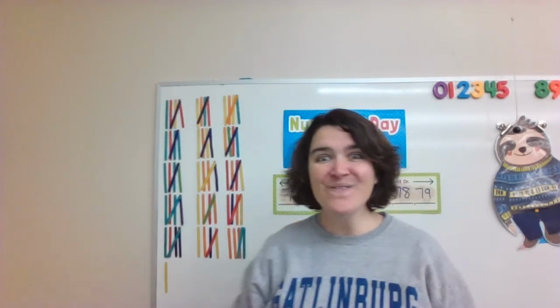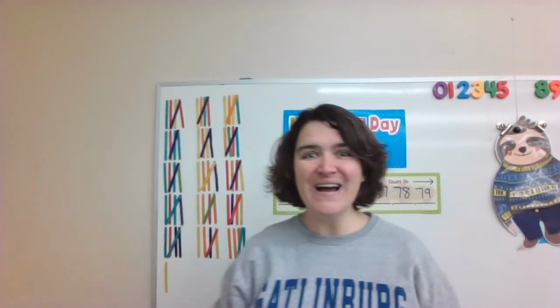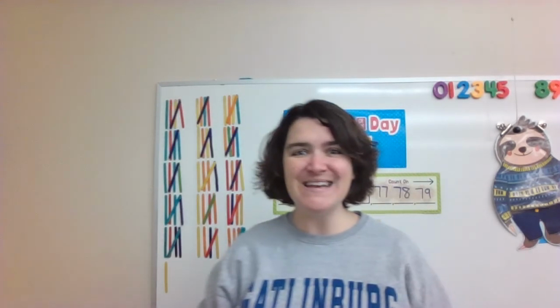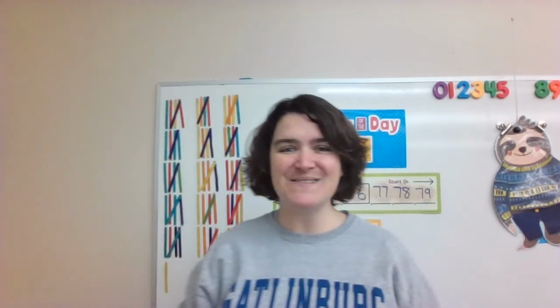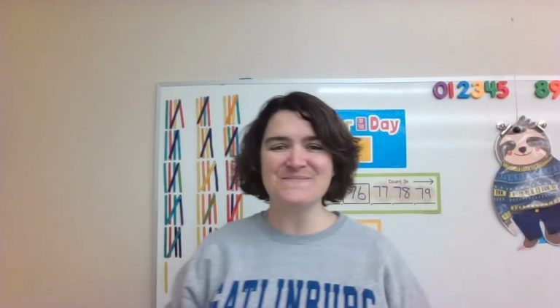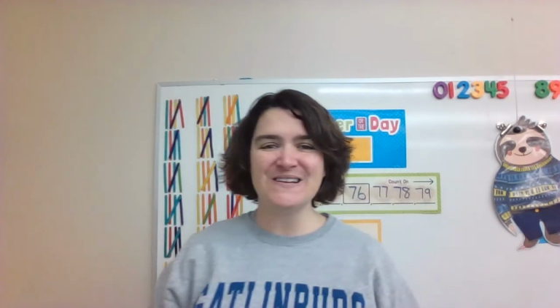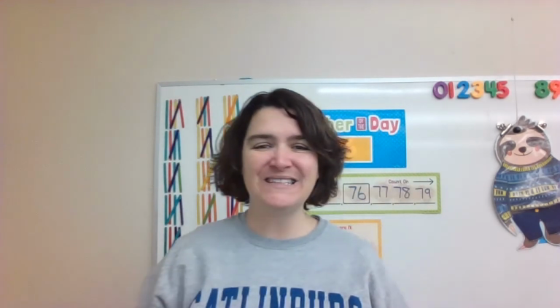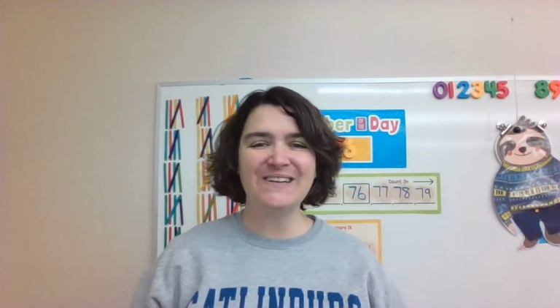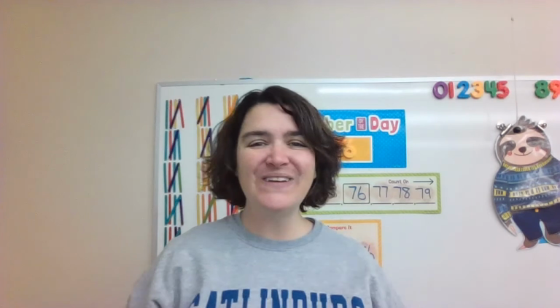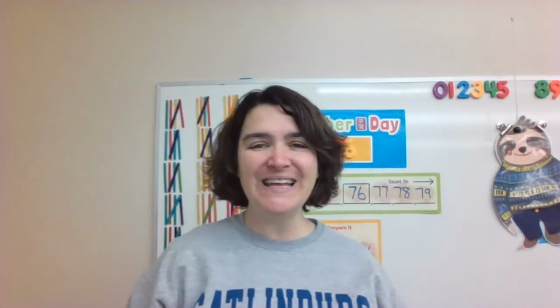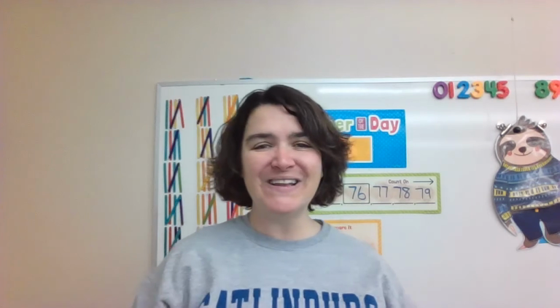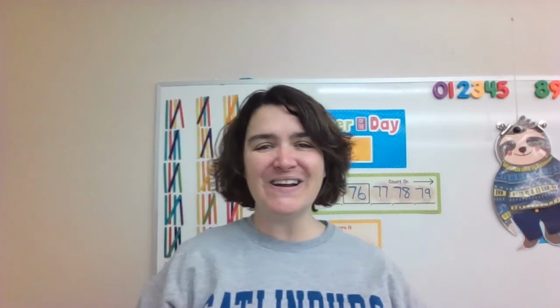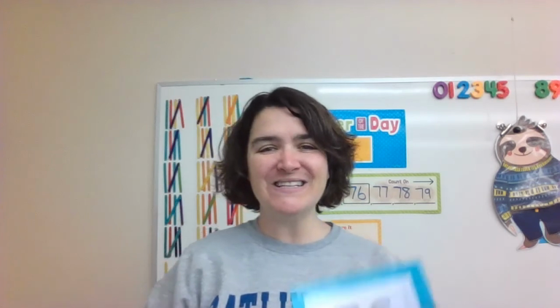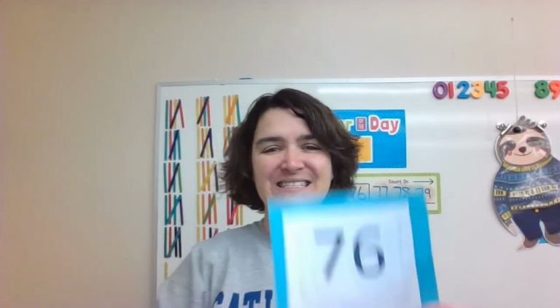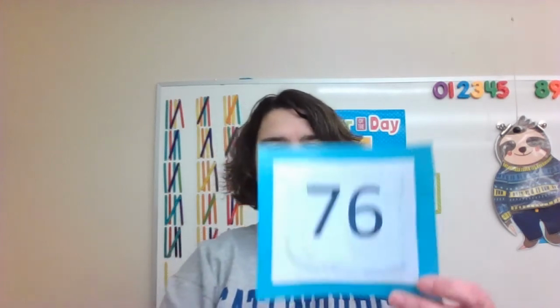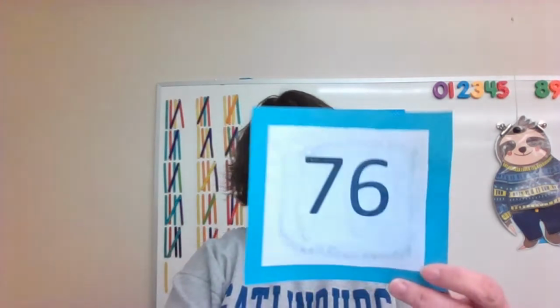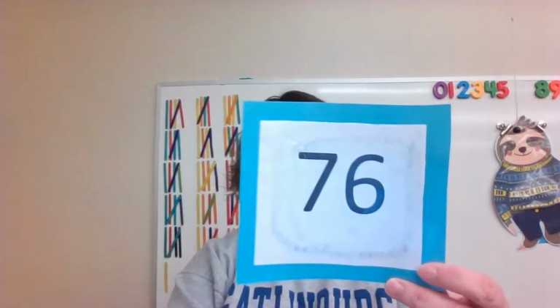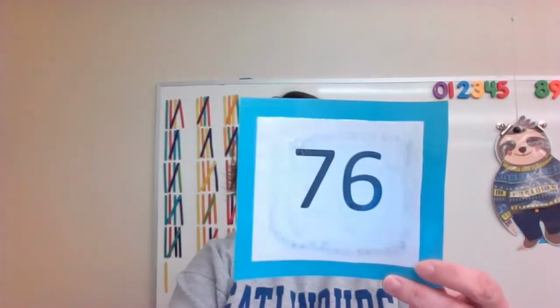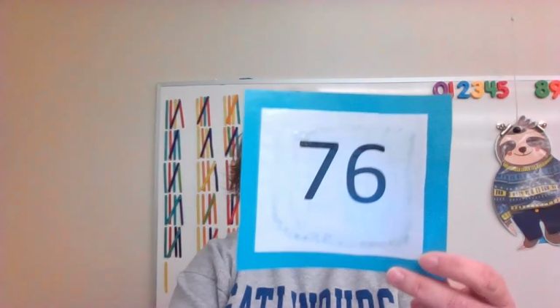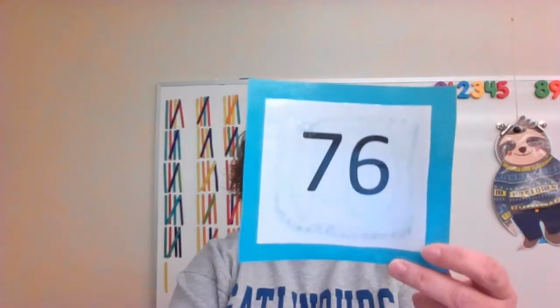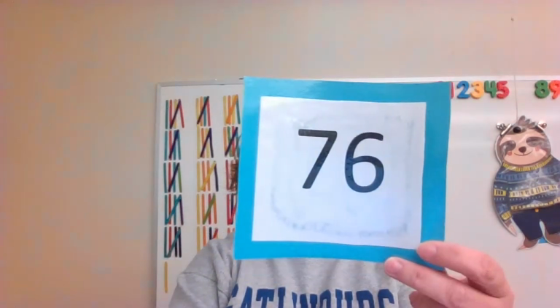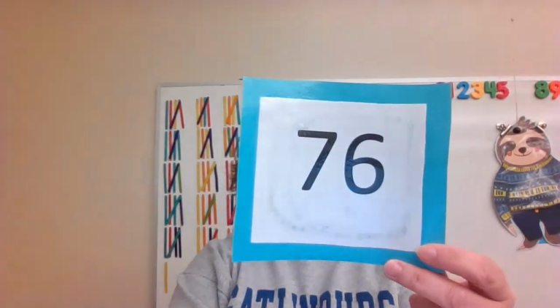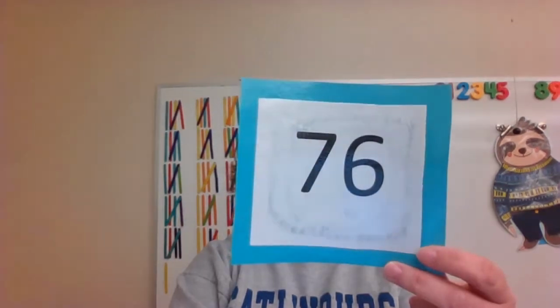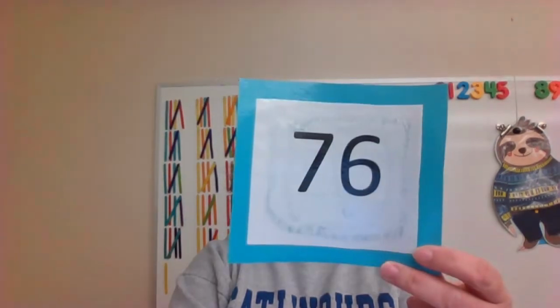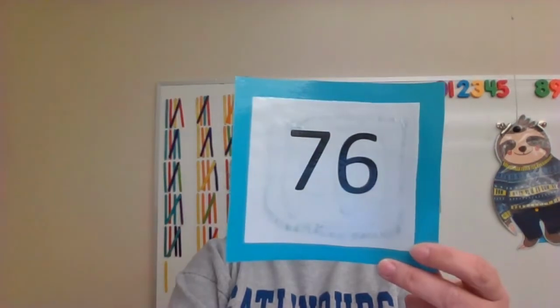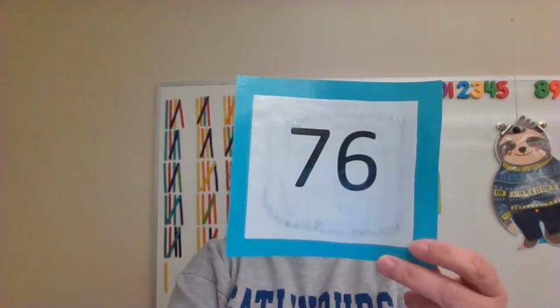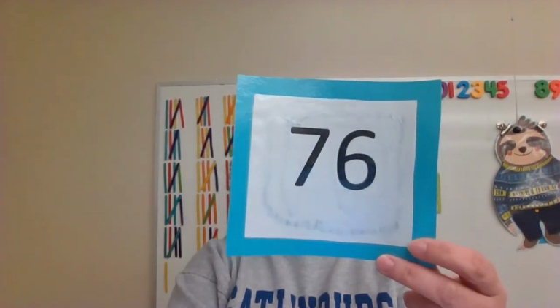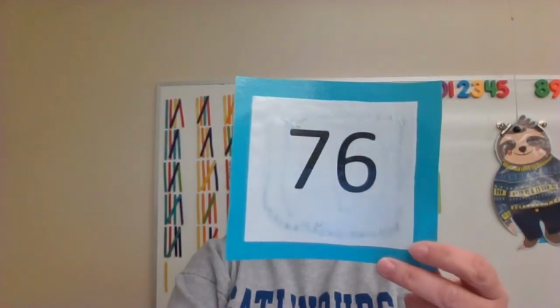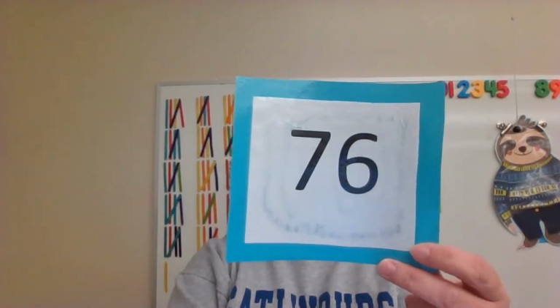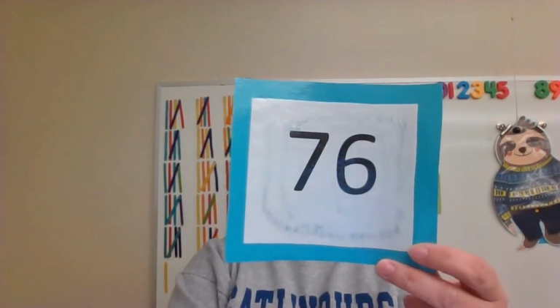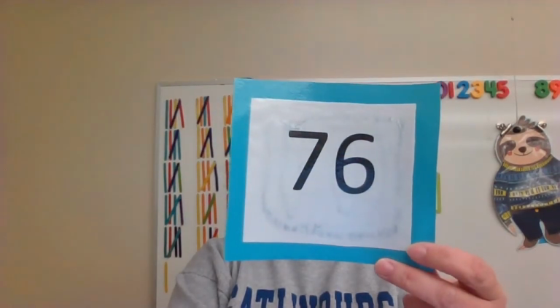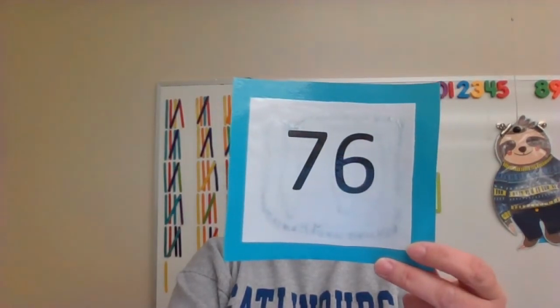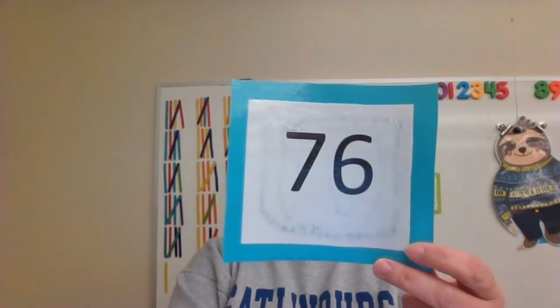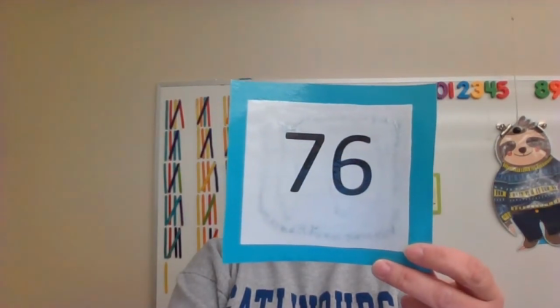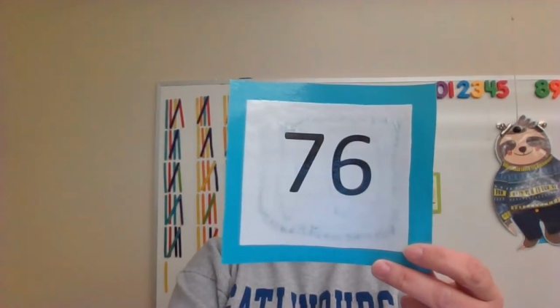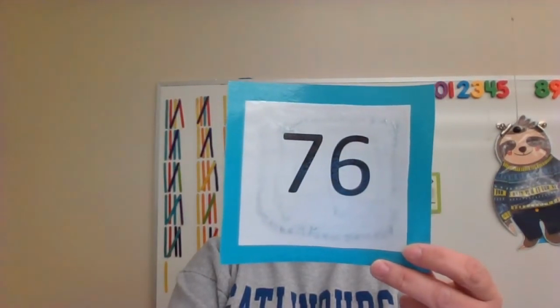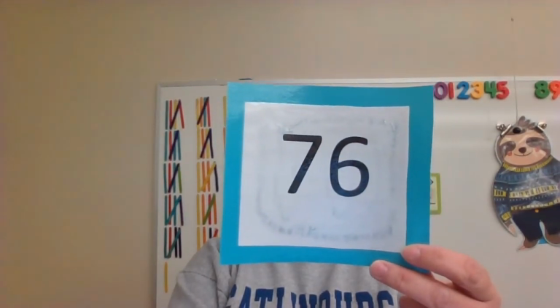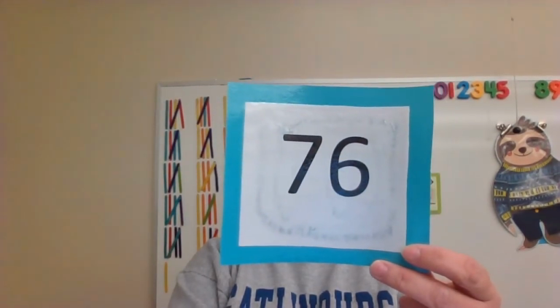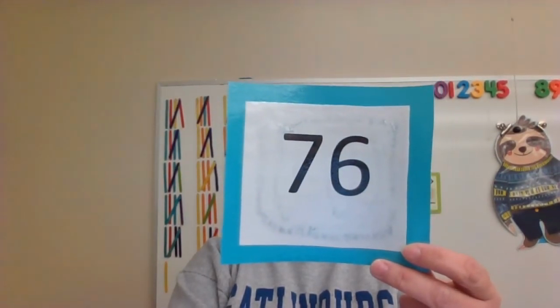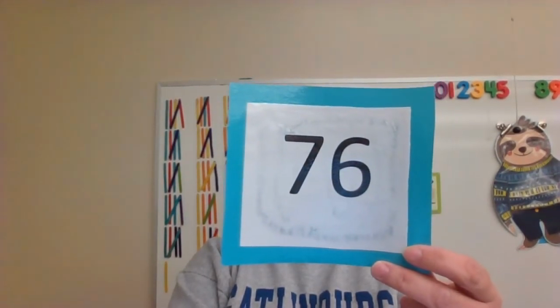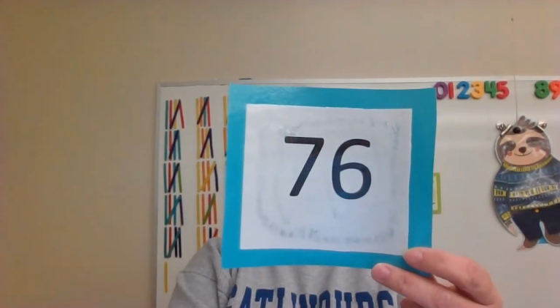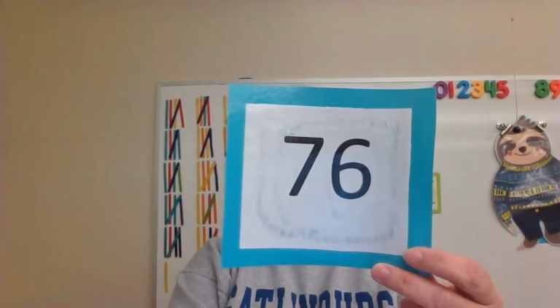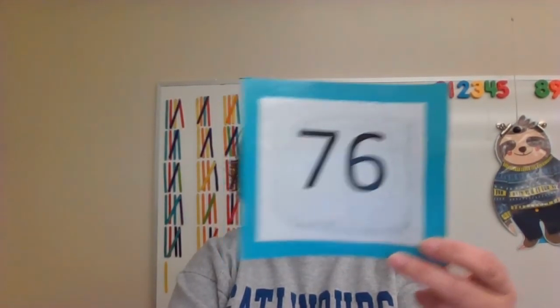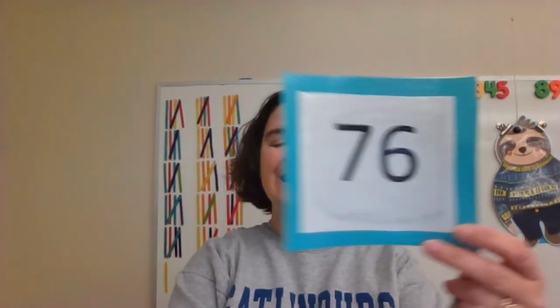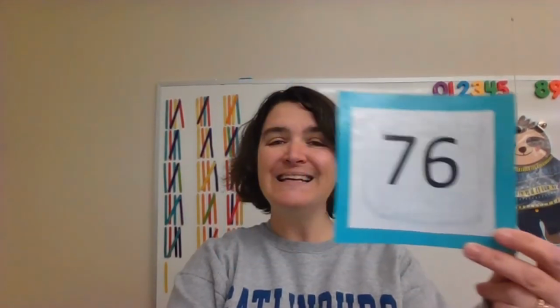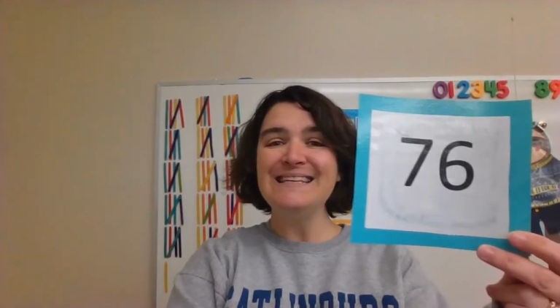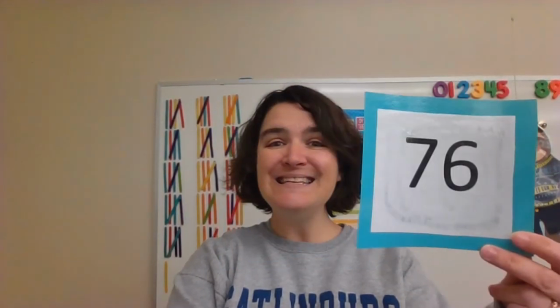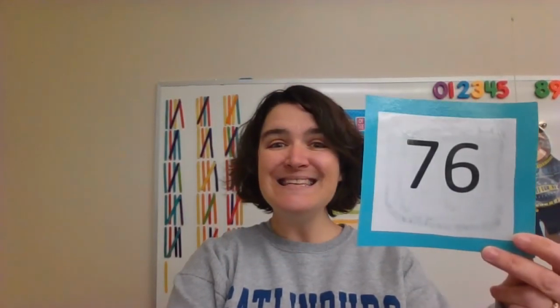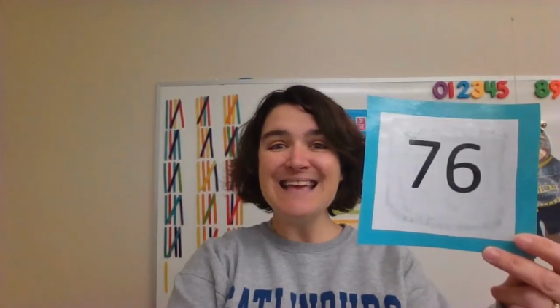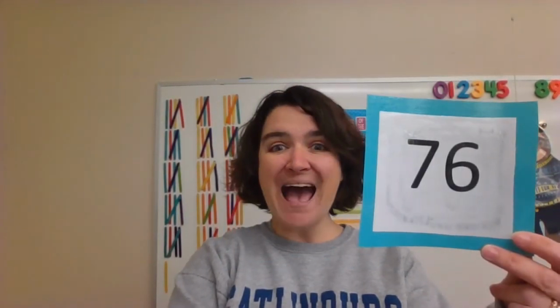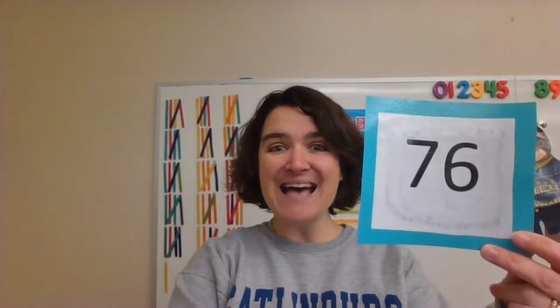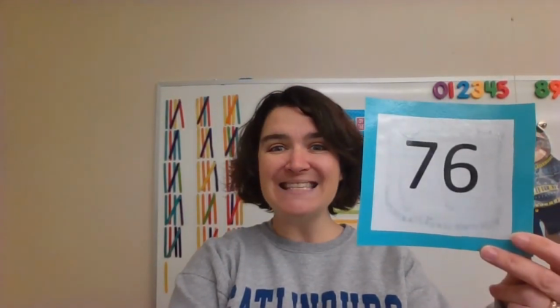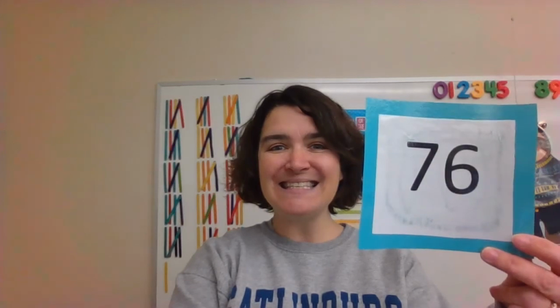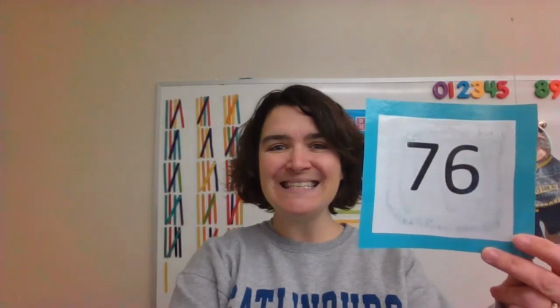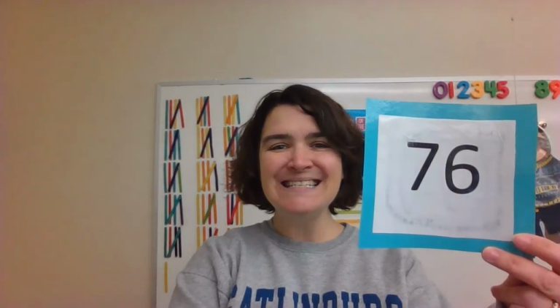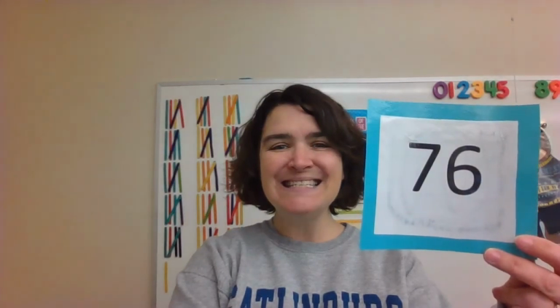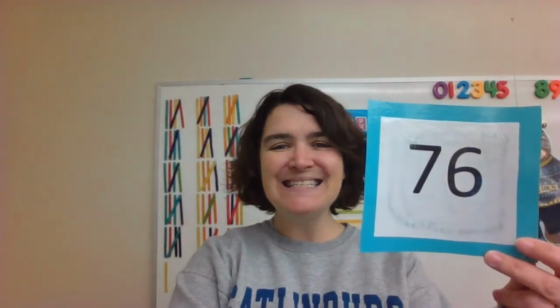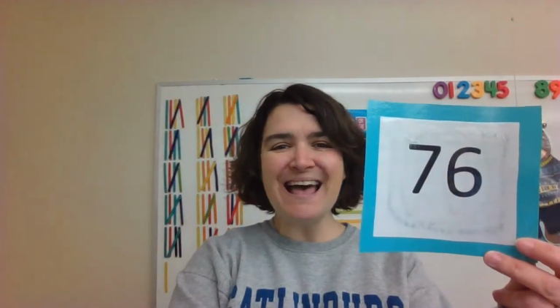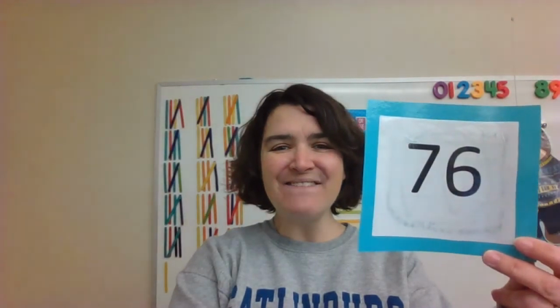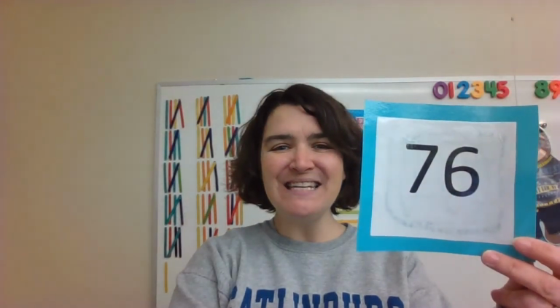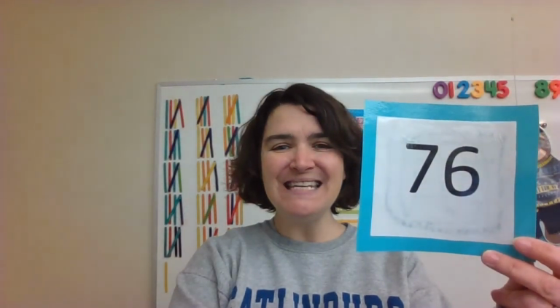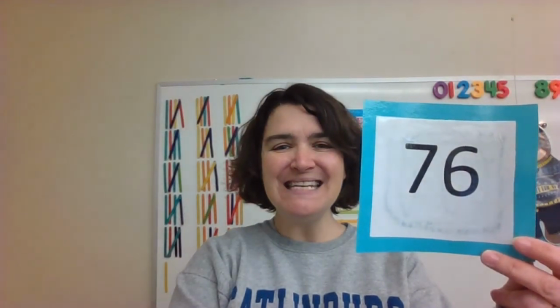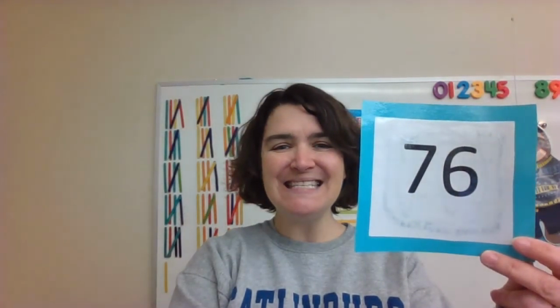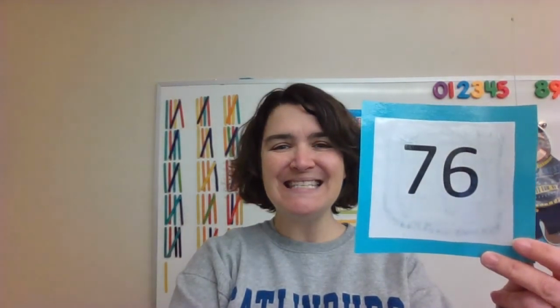What number did we learn today? Yes, 76.